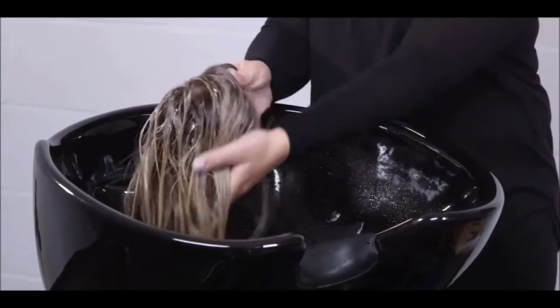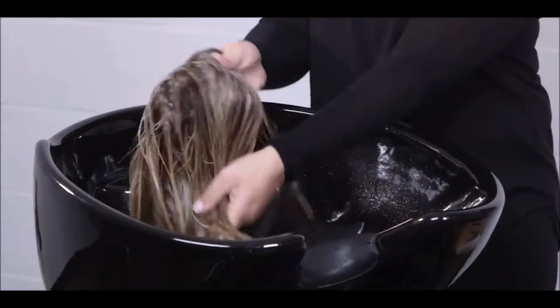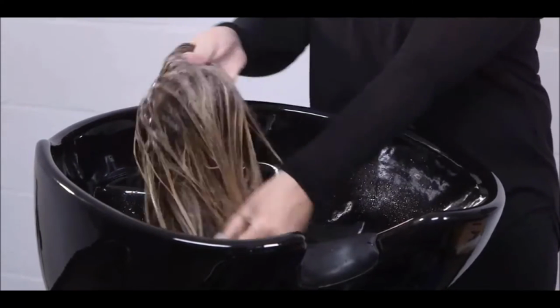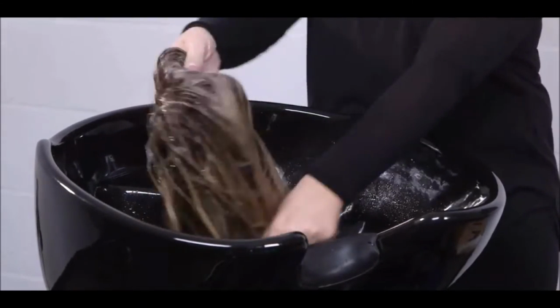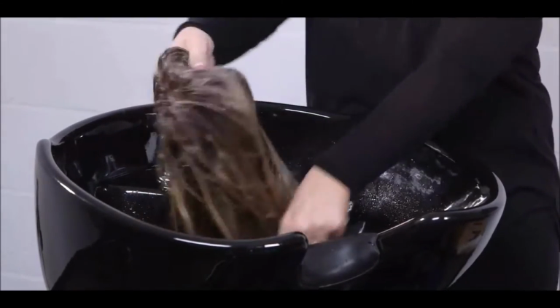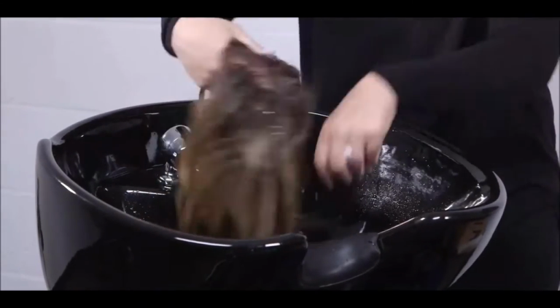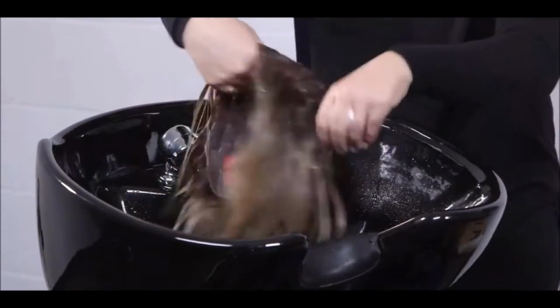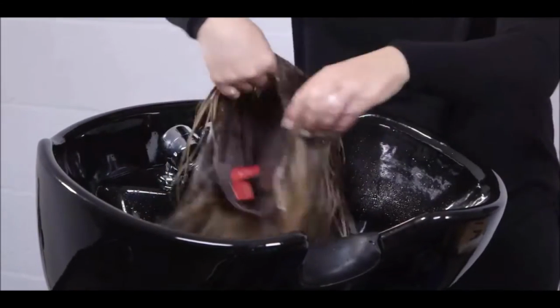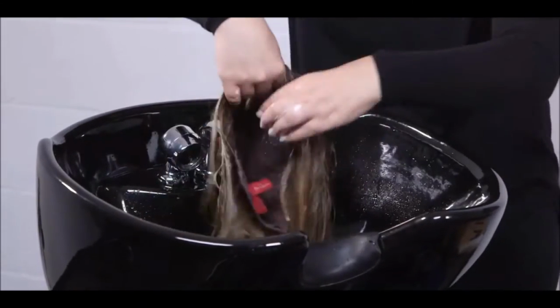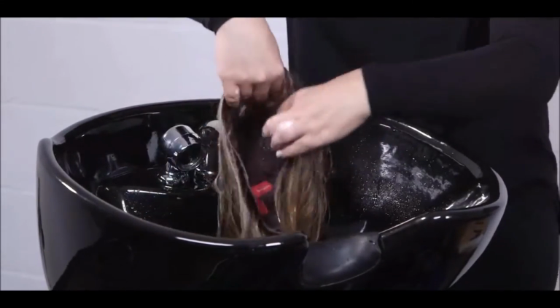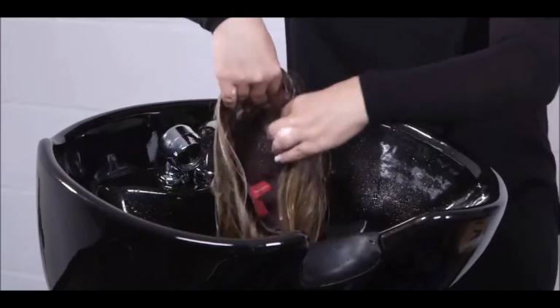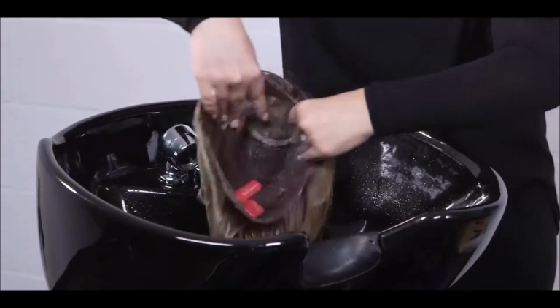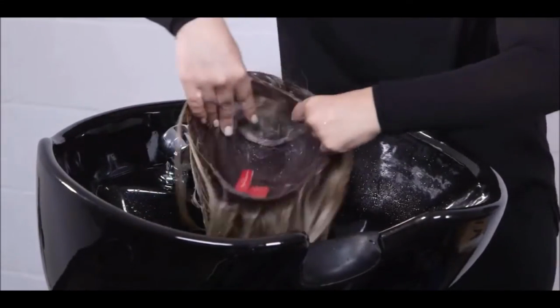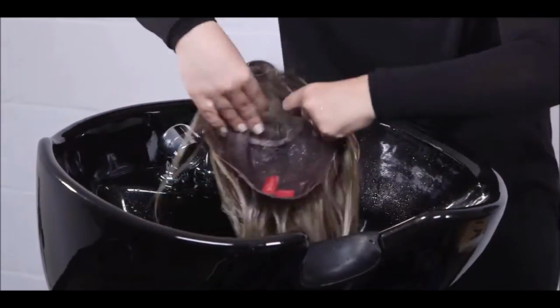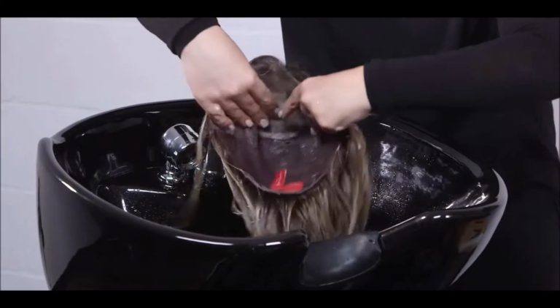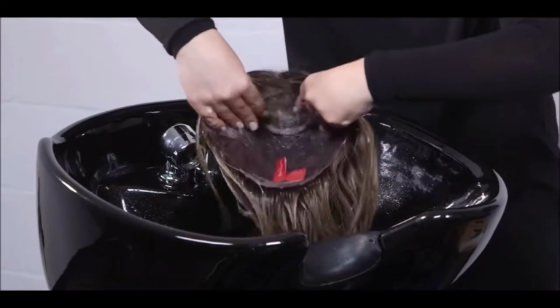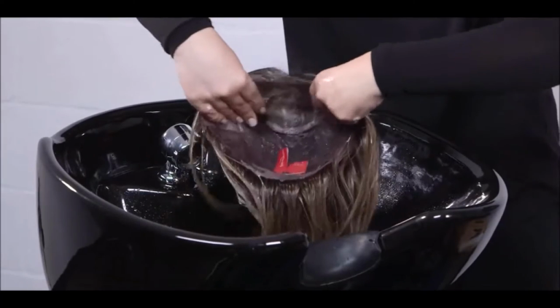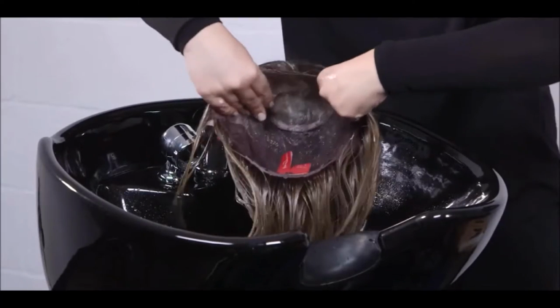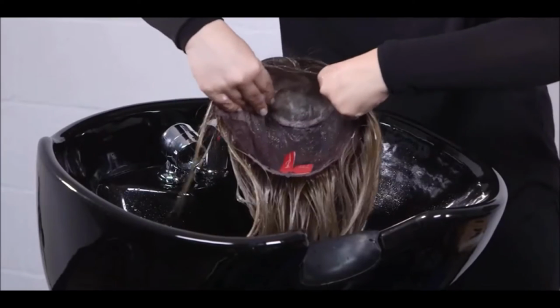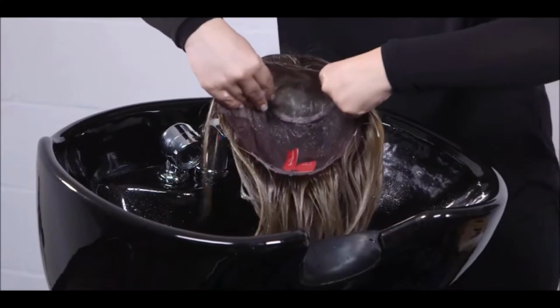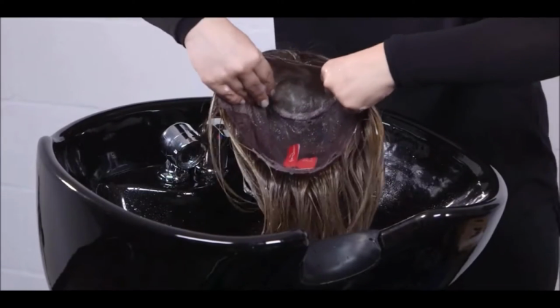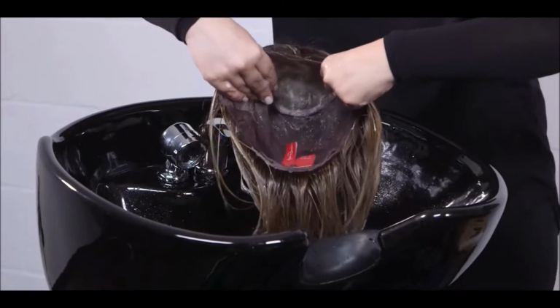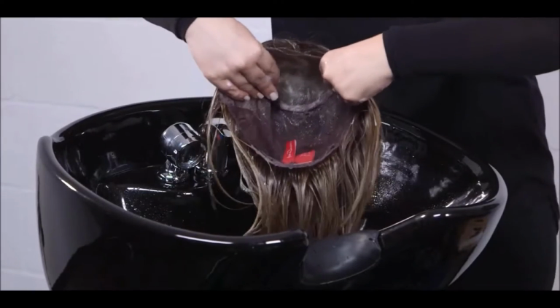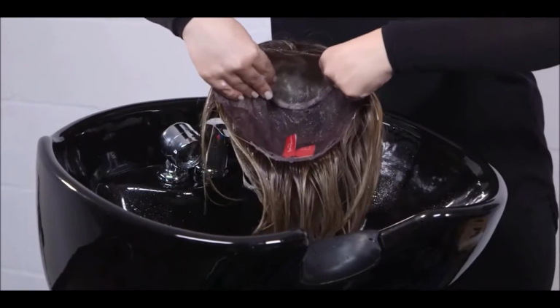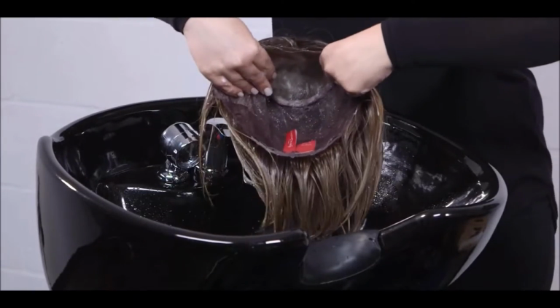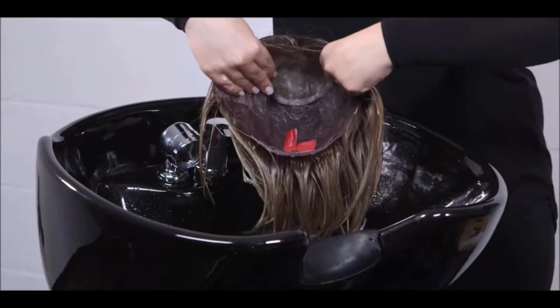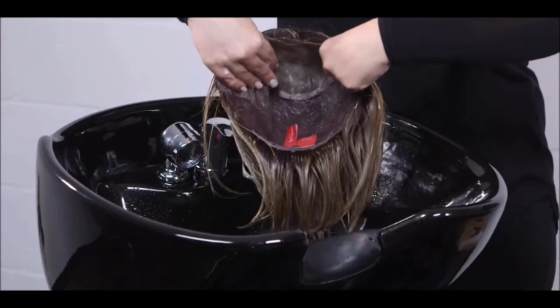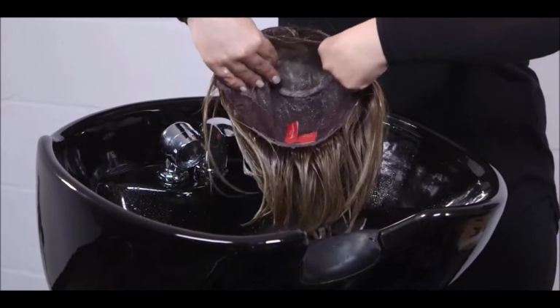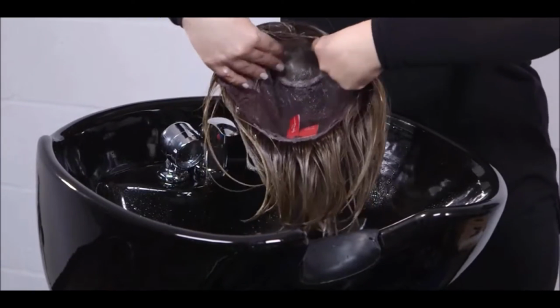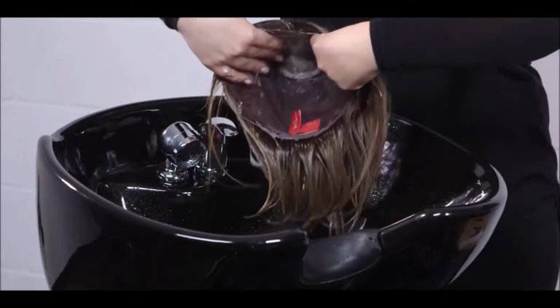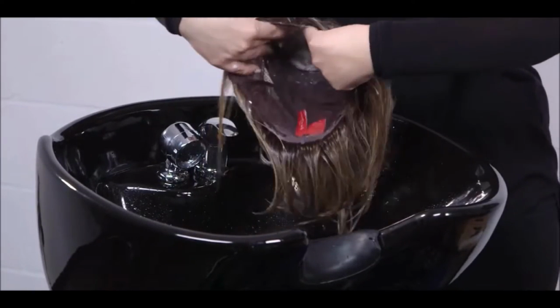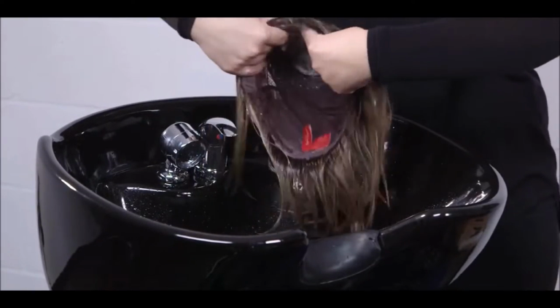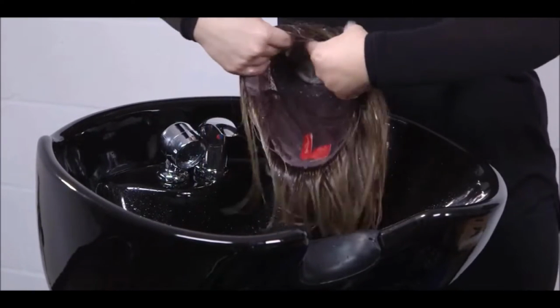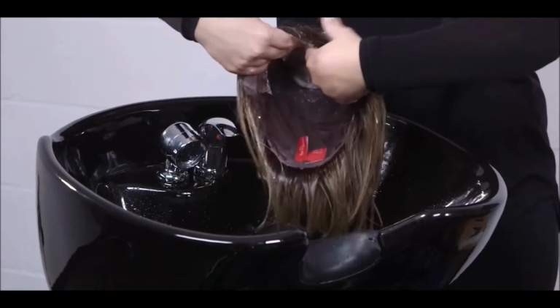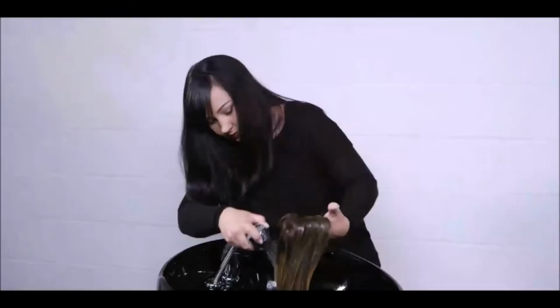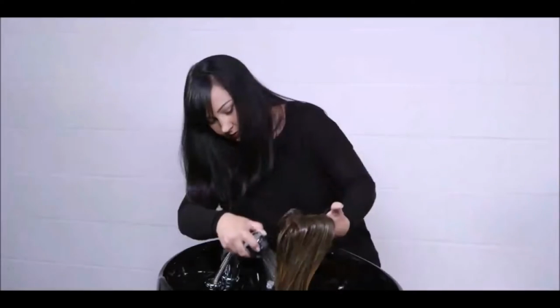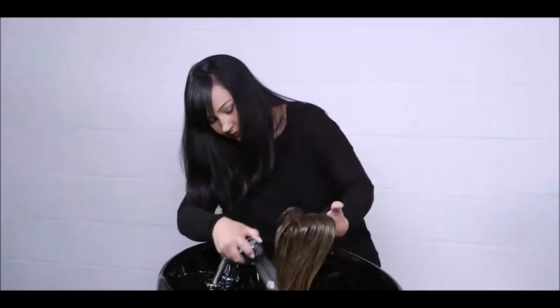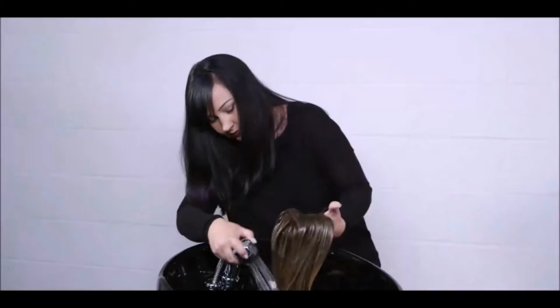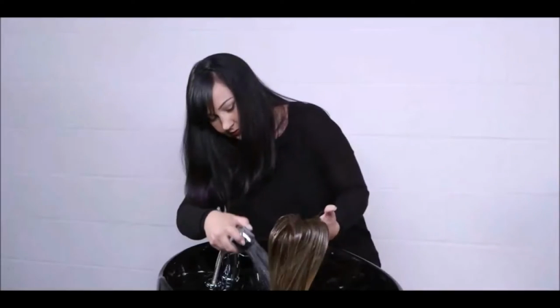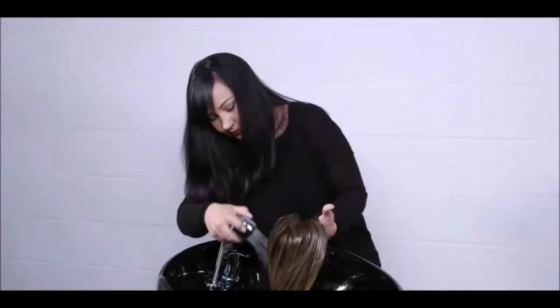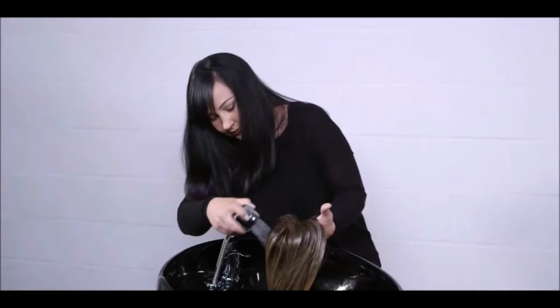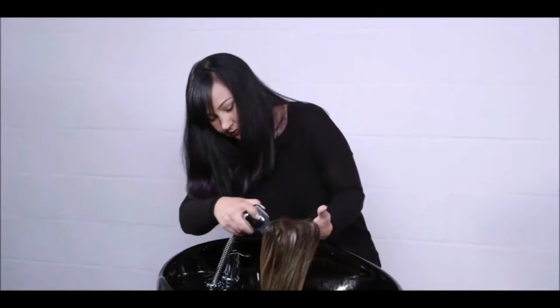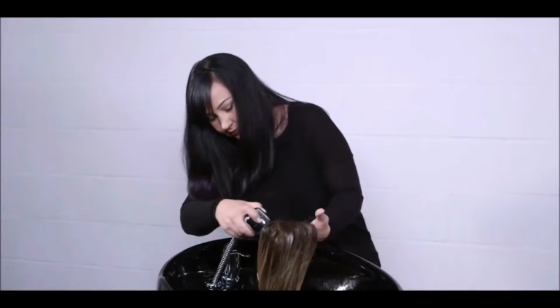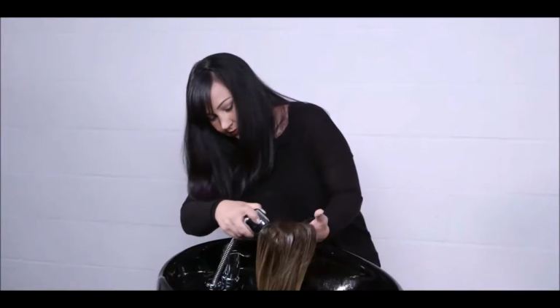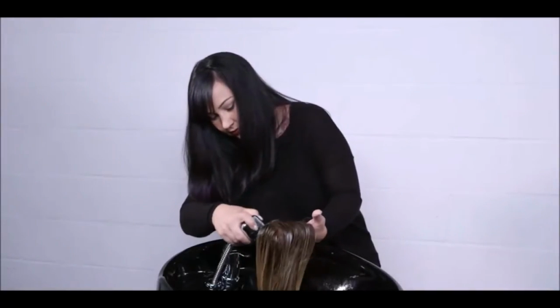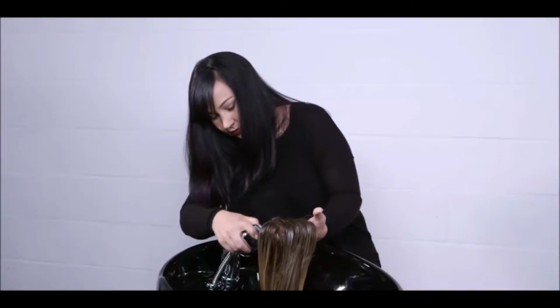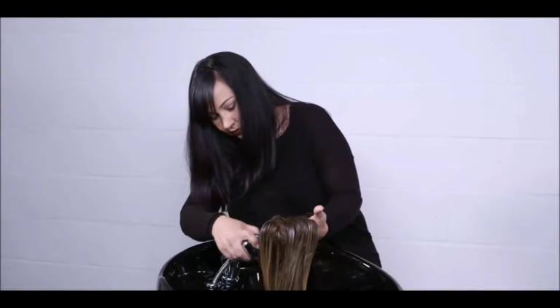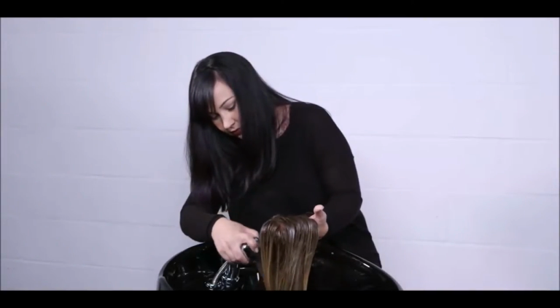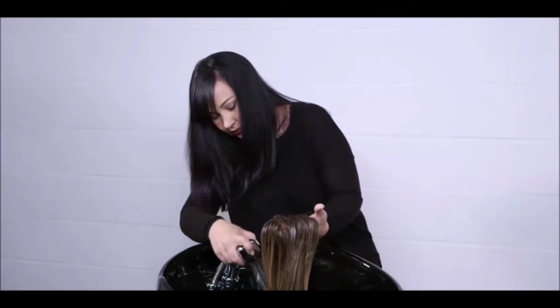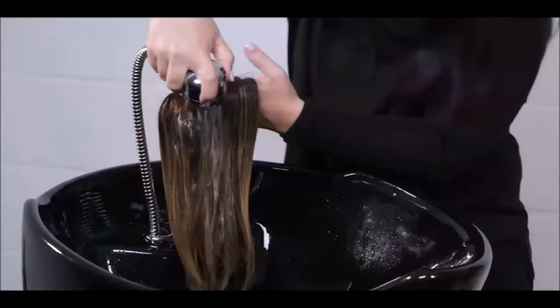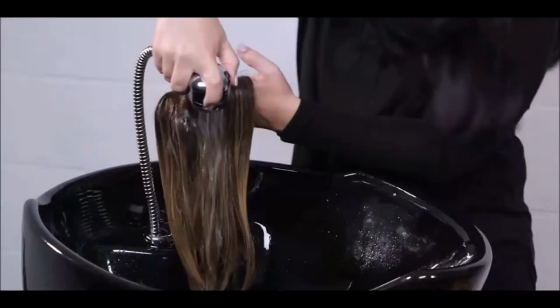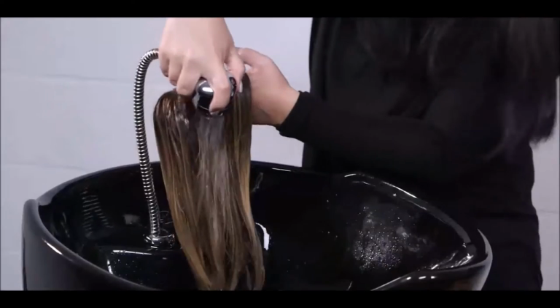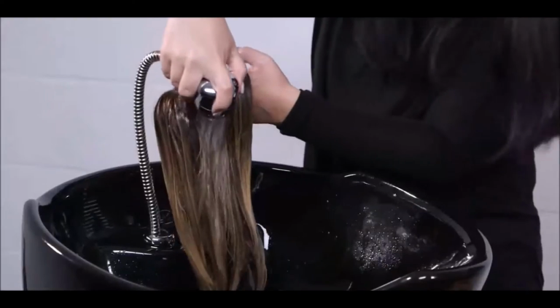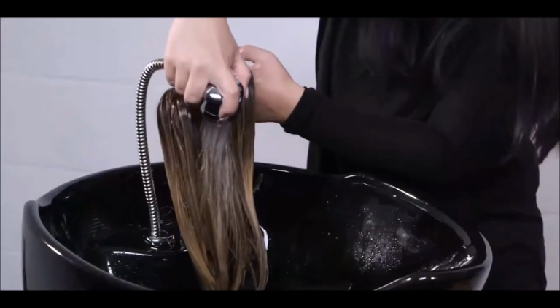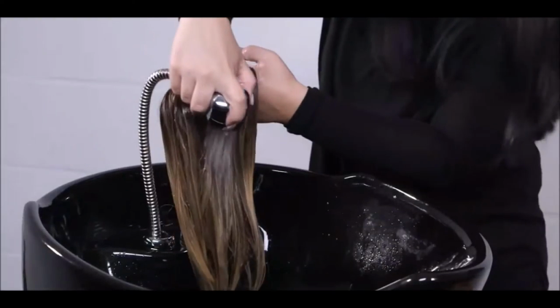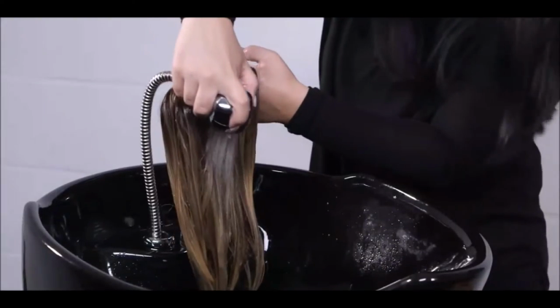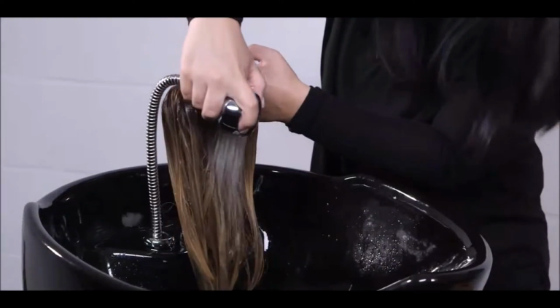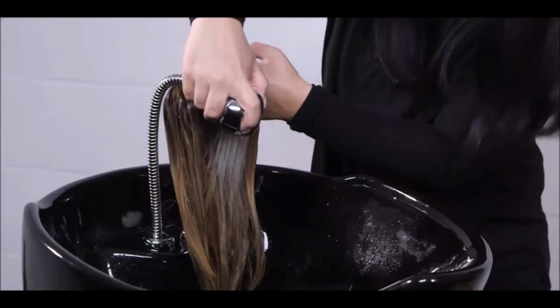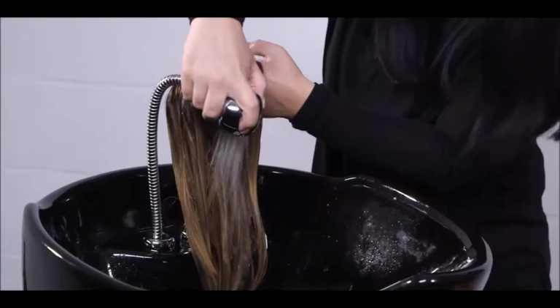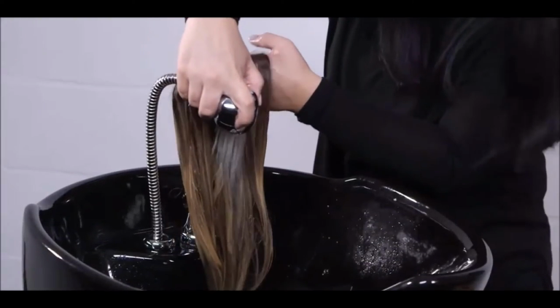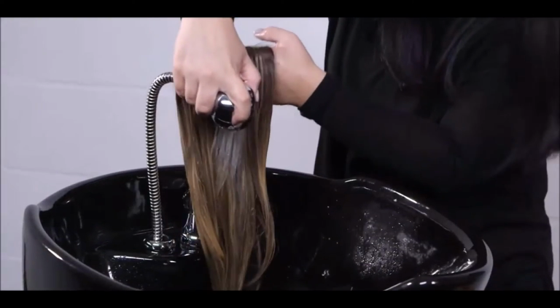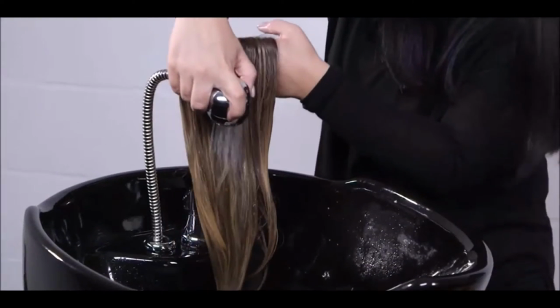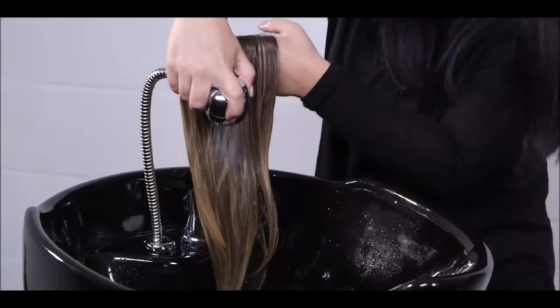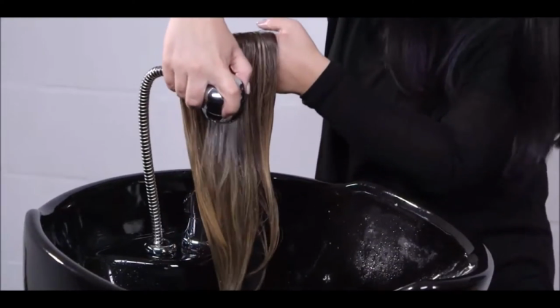Do not rub hair as this may cause tangling. Rinse thoroughly in cool water until water runs clear.